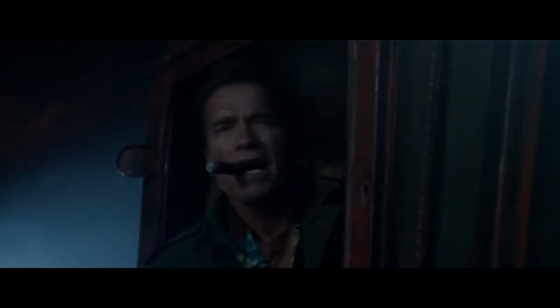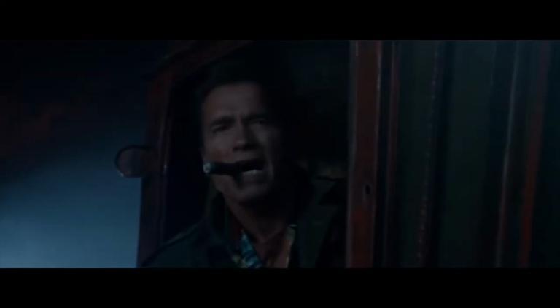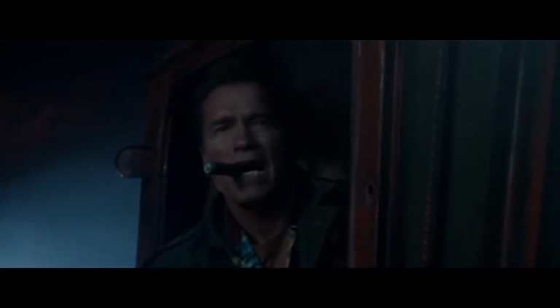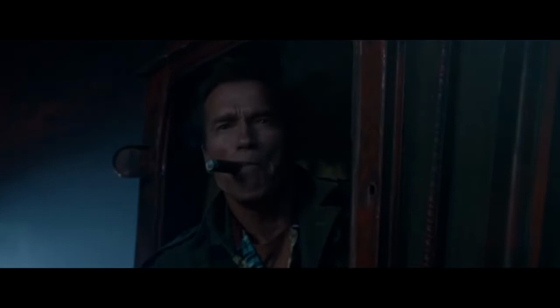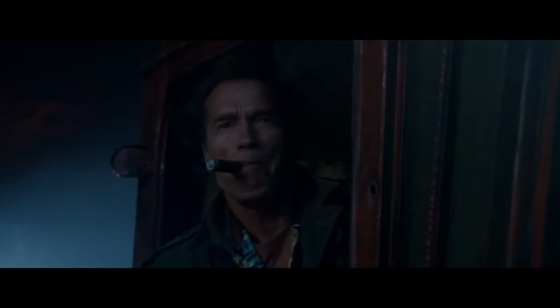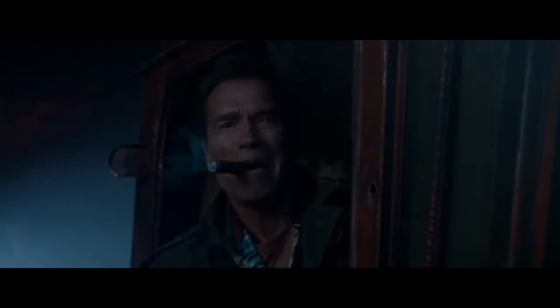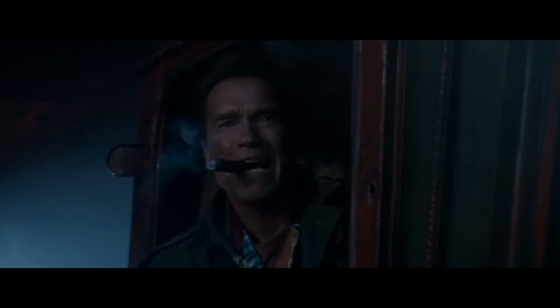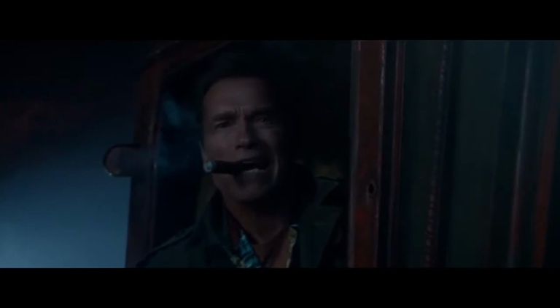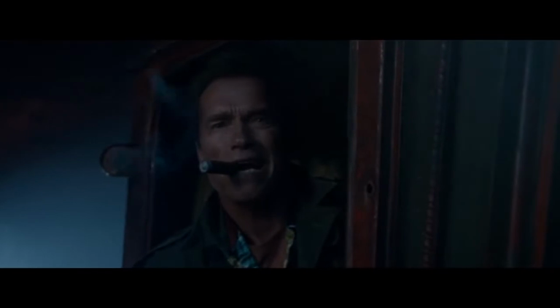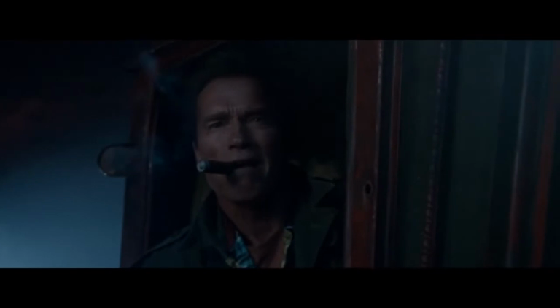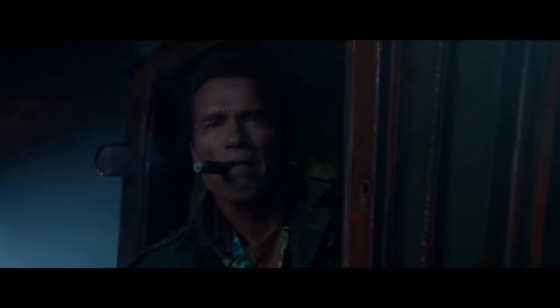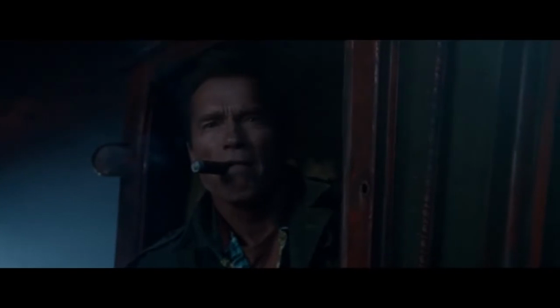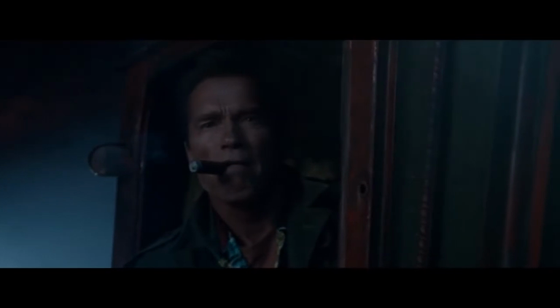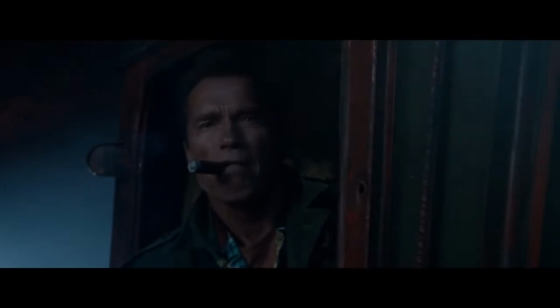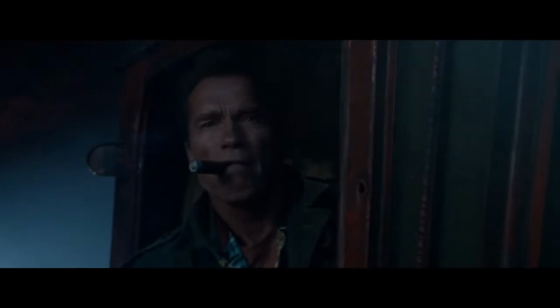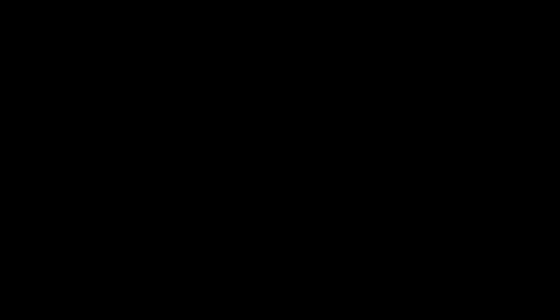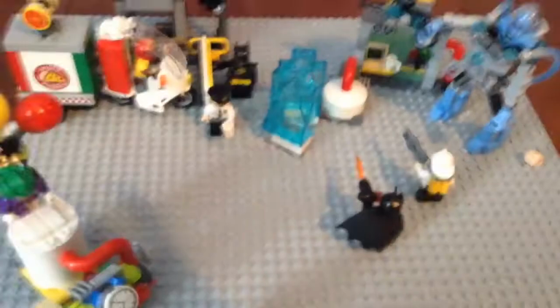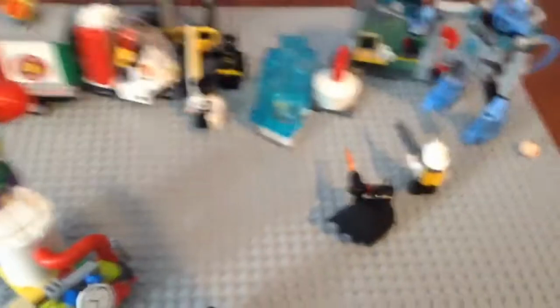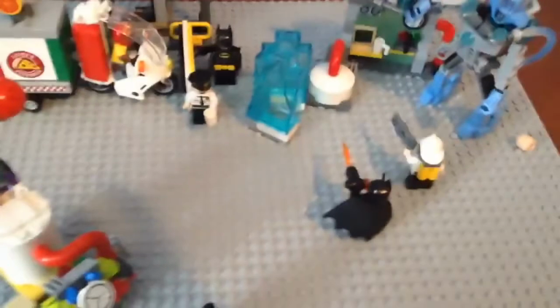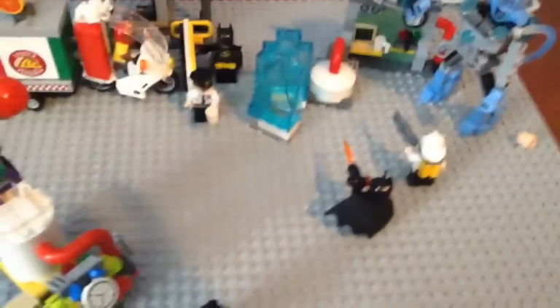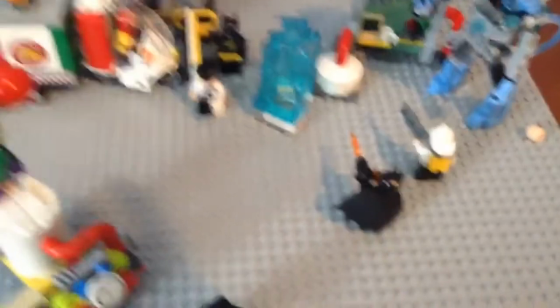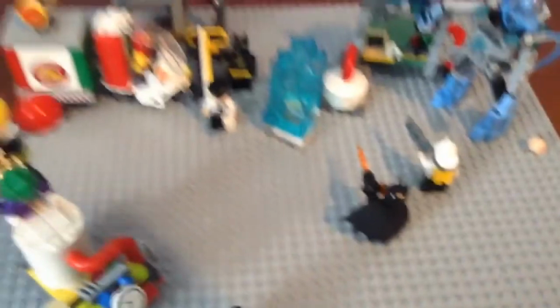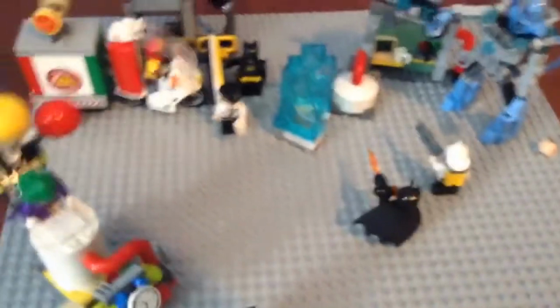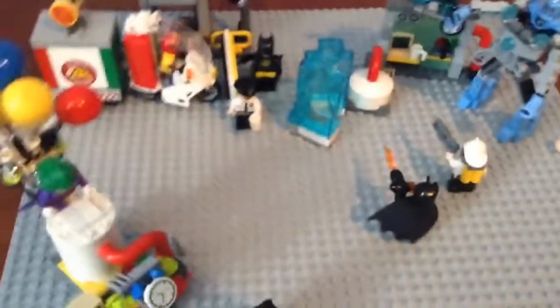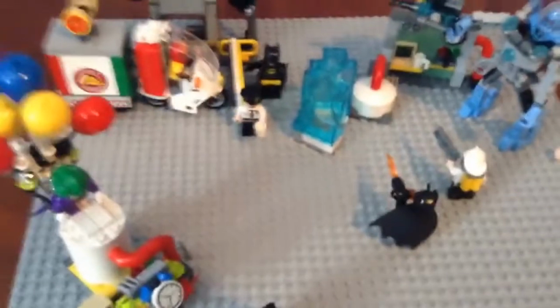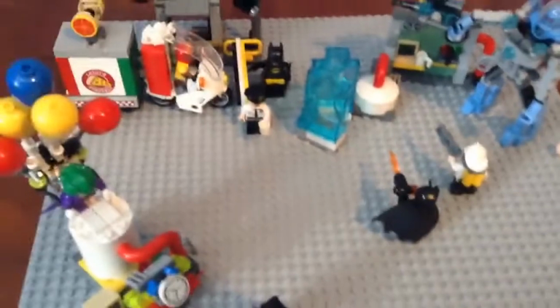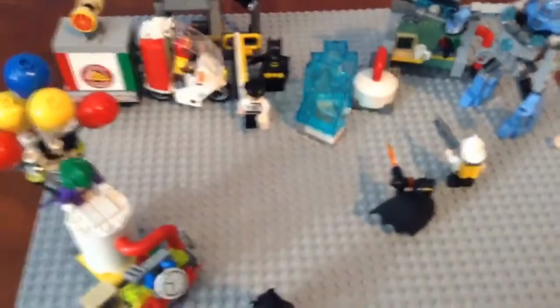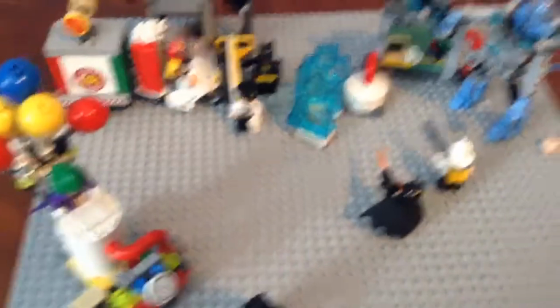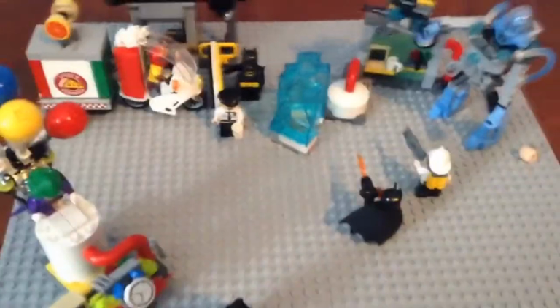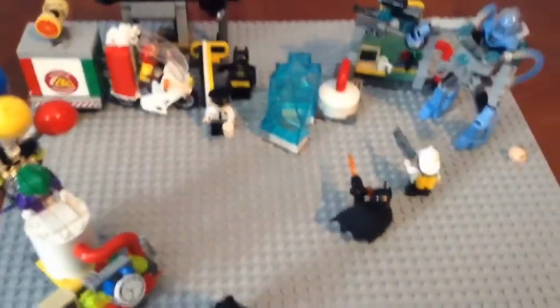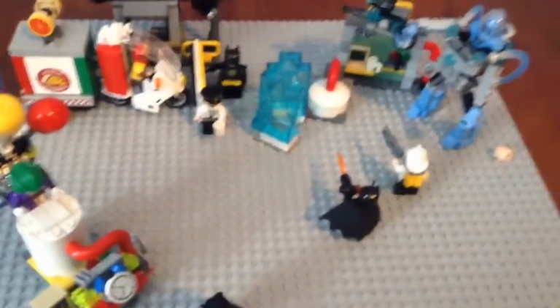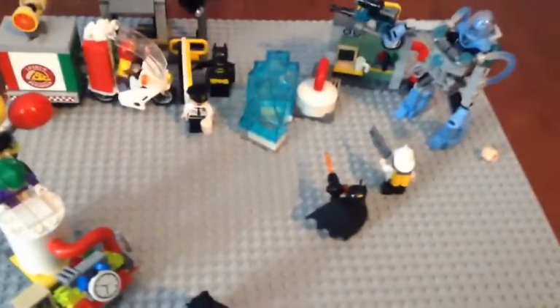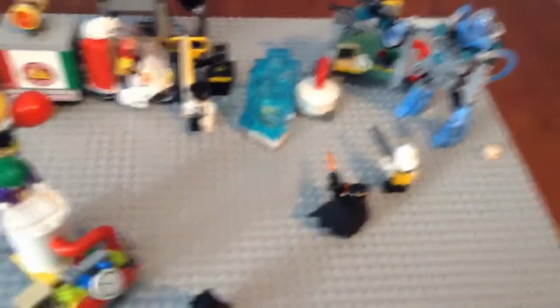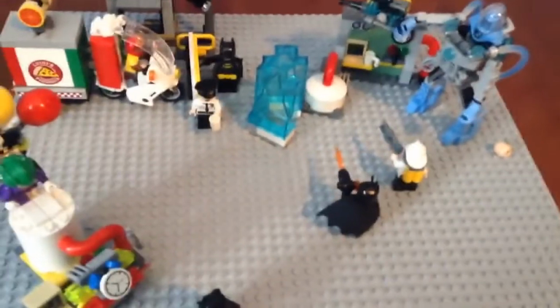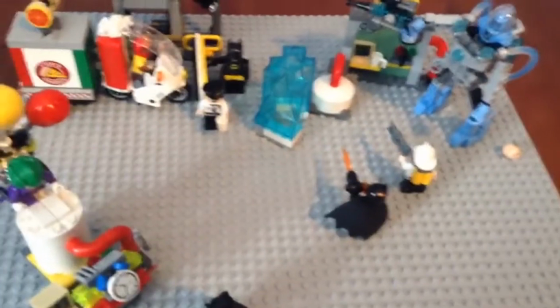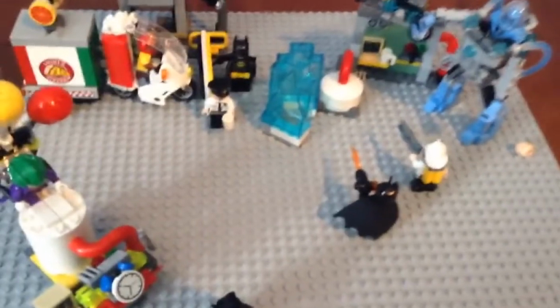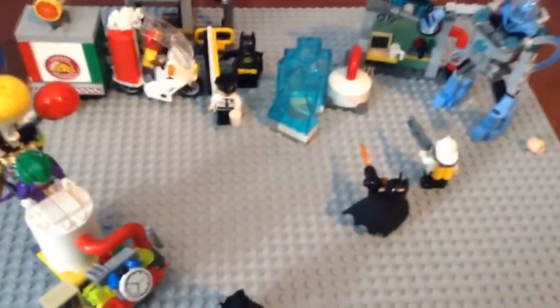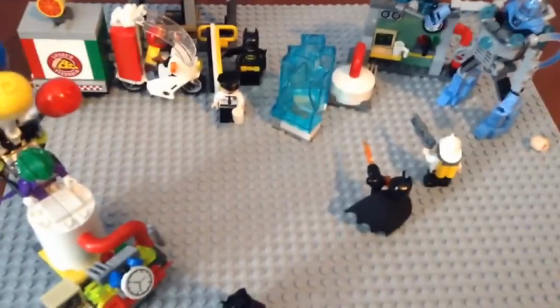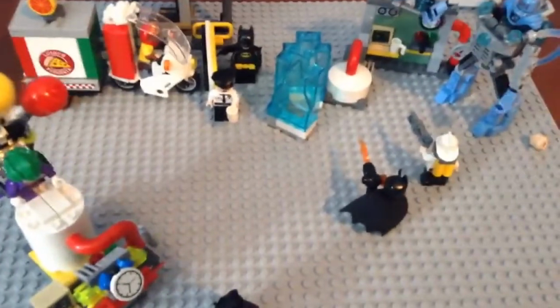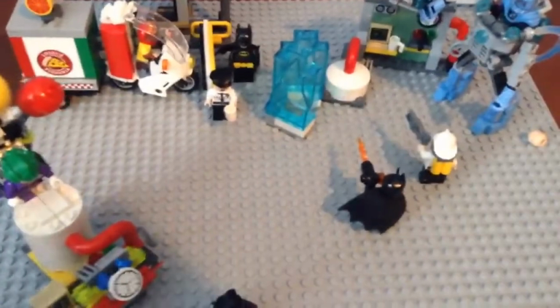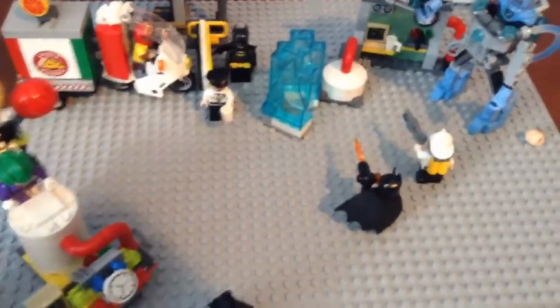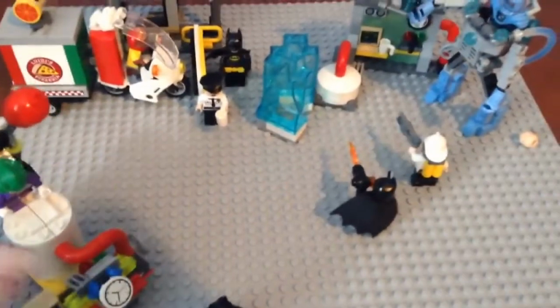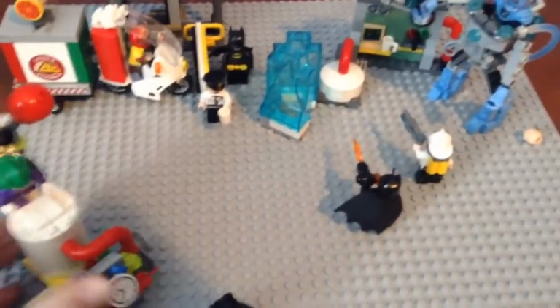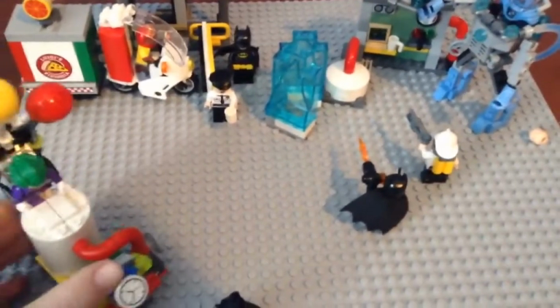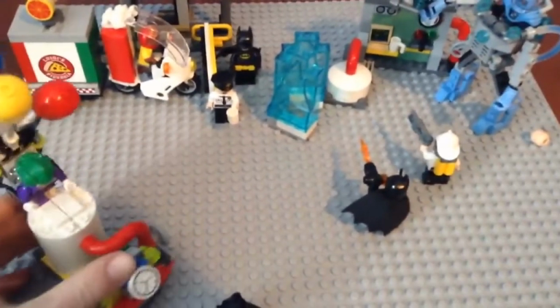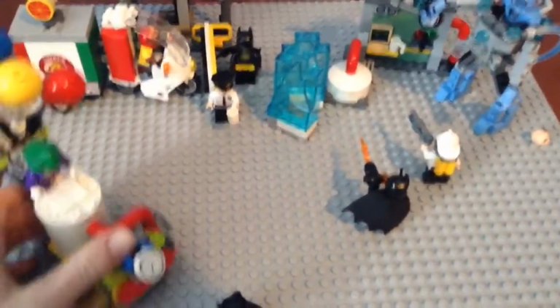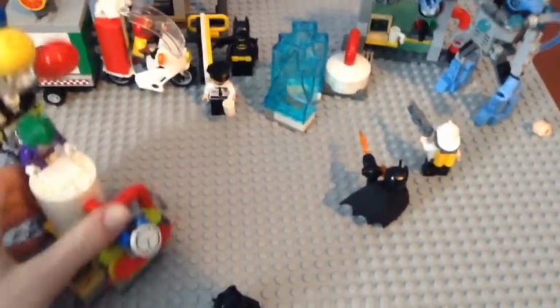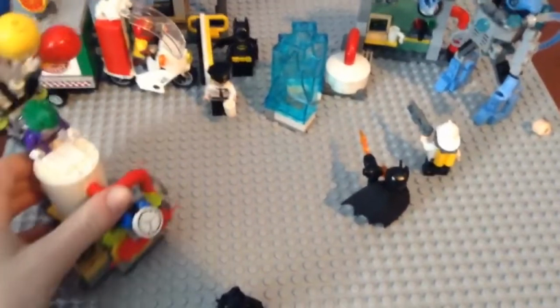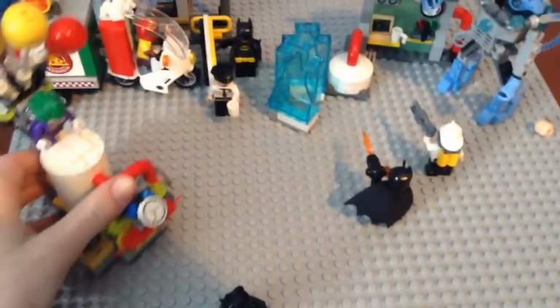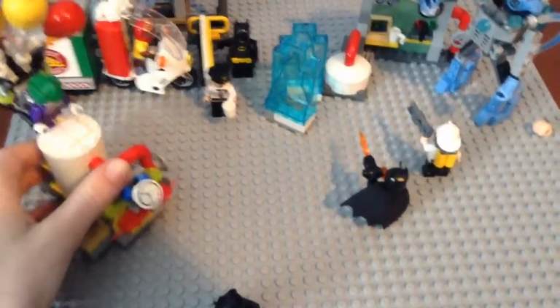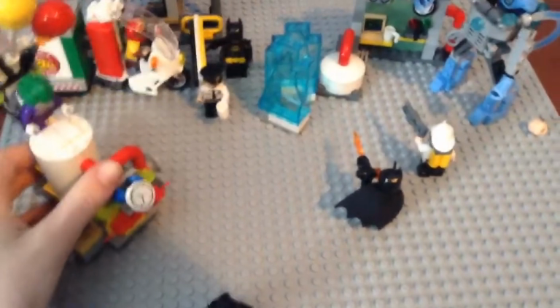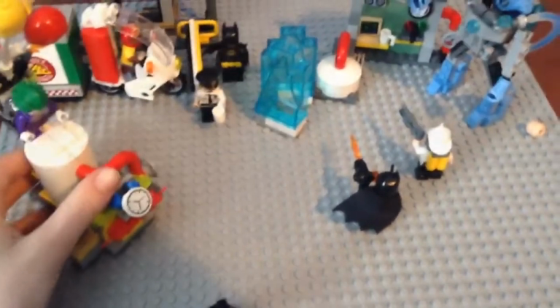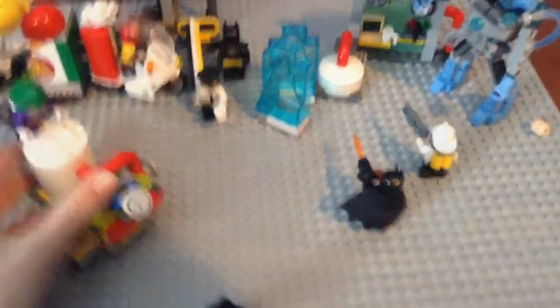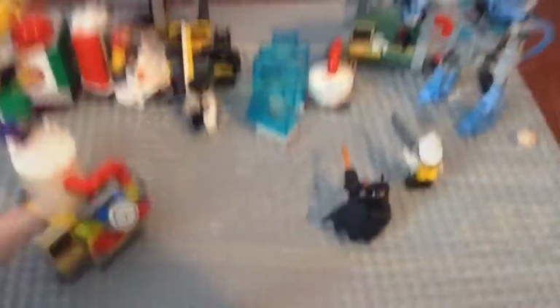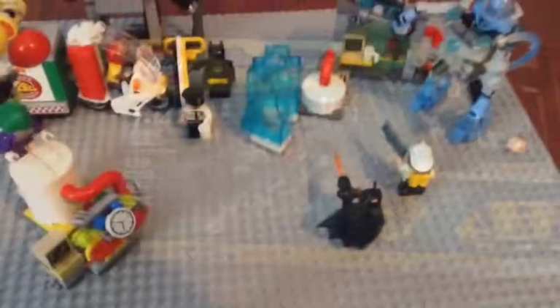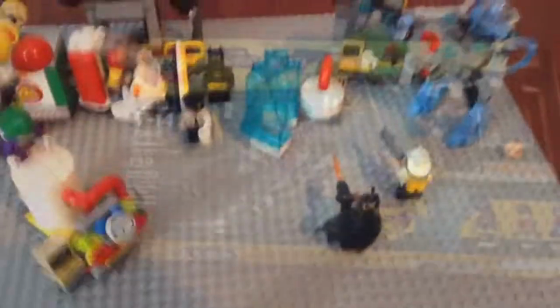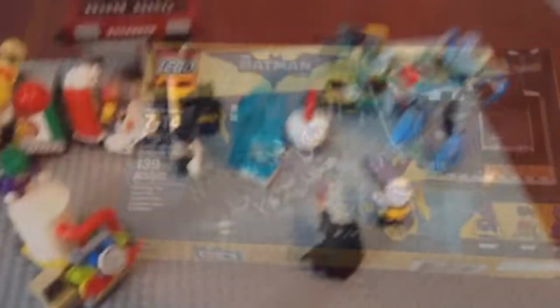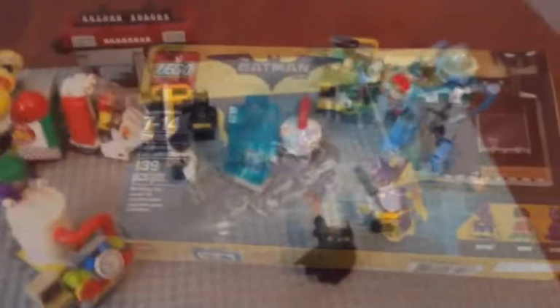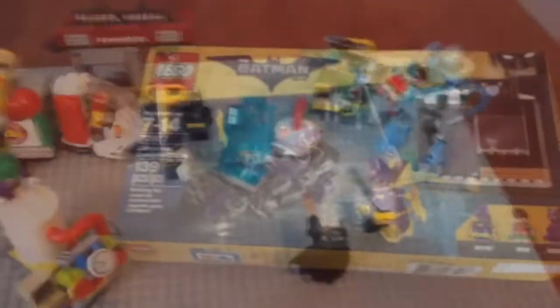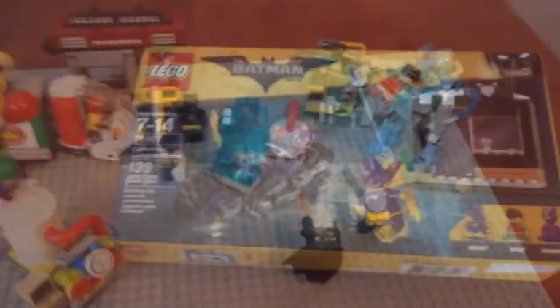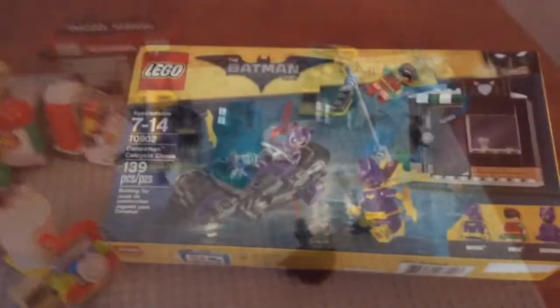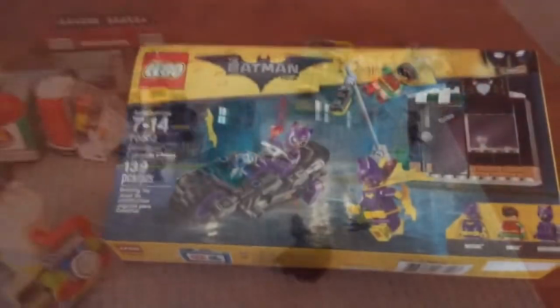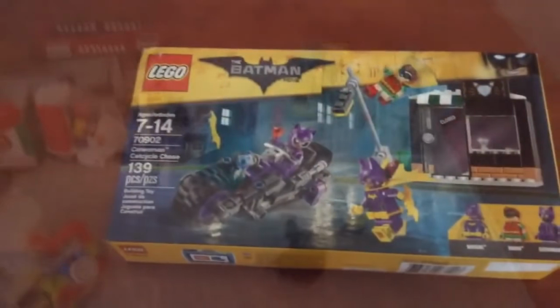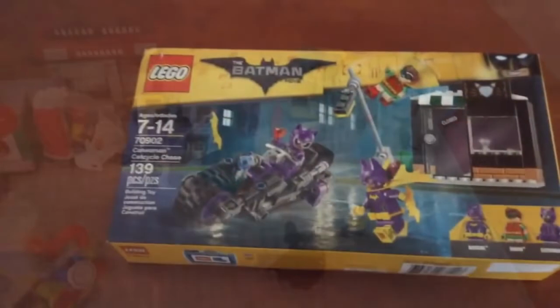I'm back! Hey guys, it's Bintrian here, and today we are putting all these sets in here.